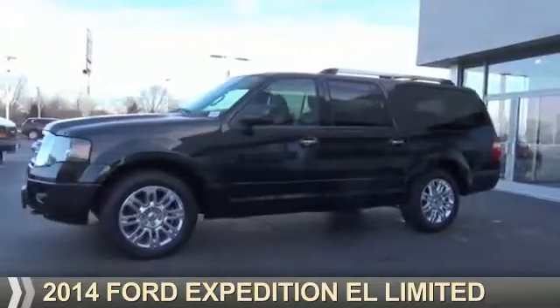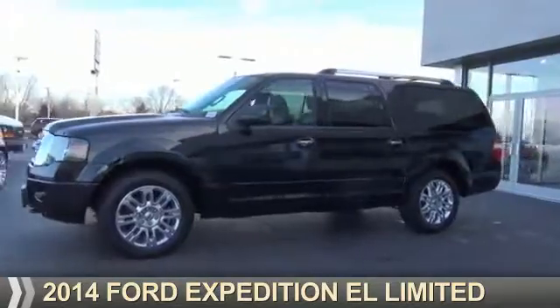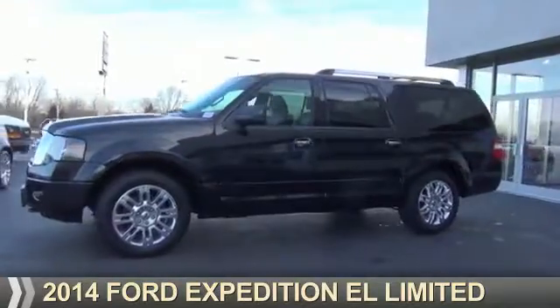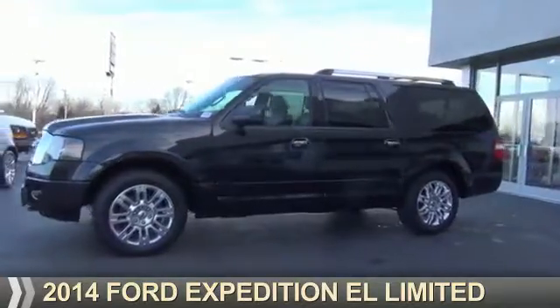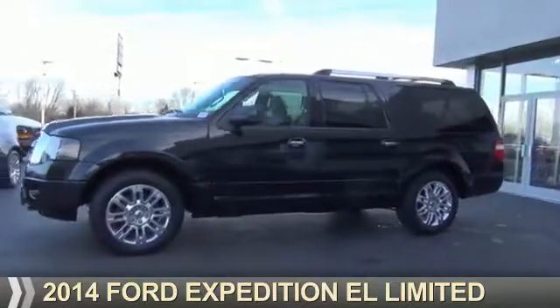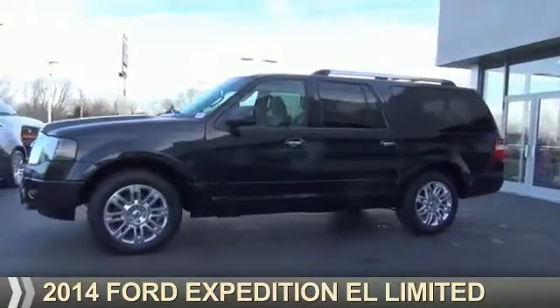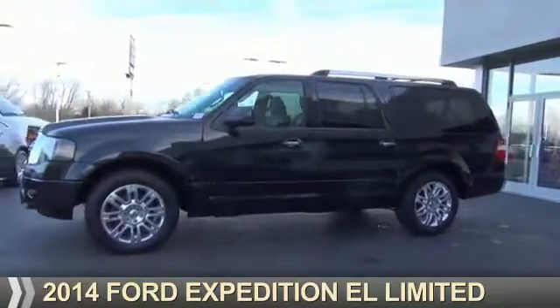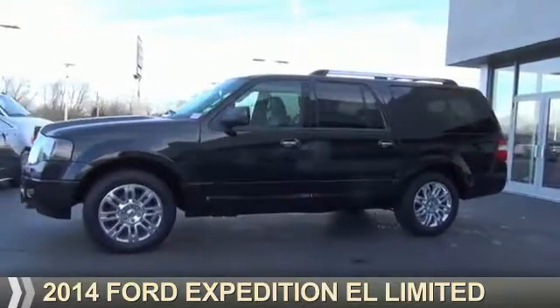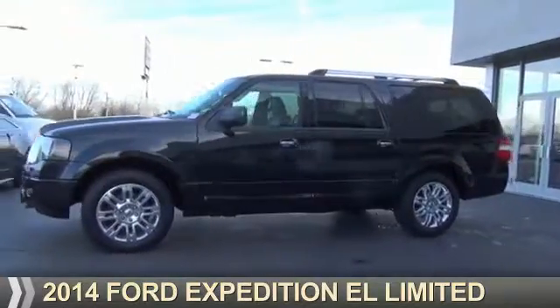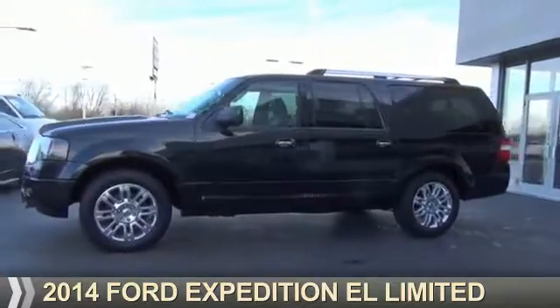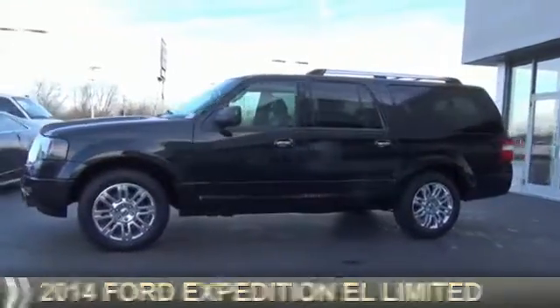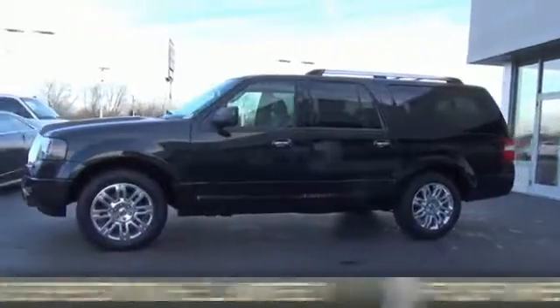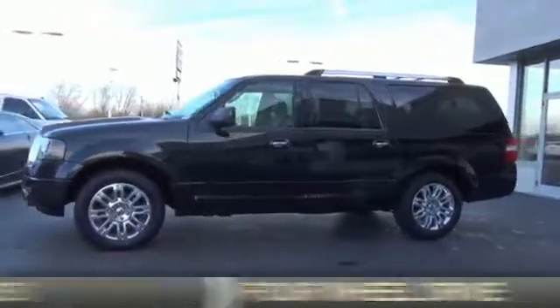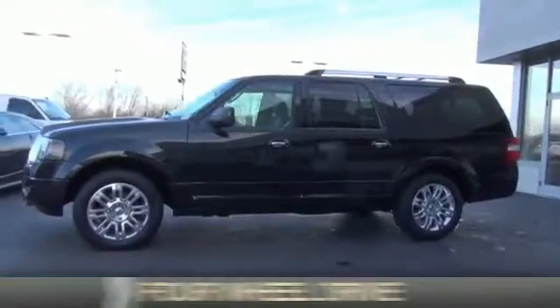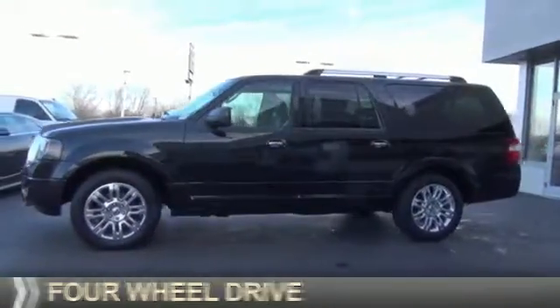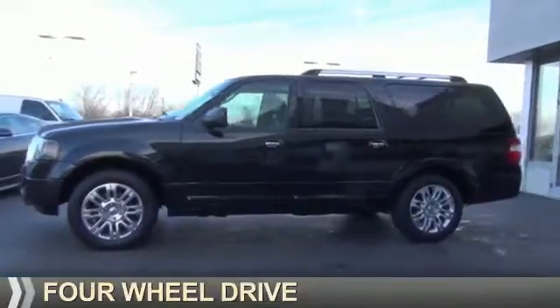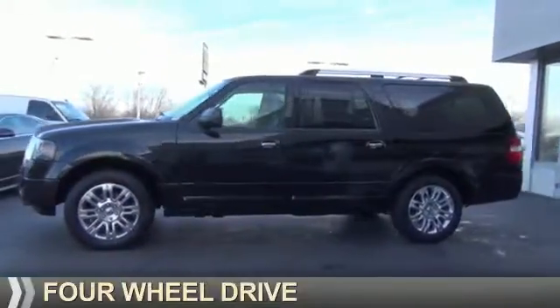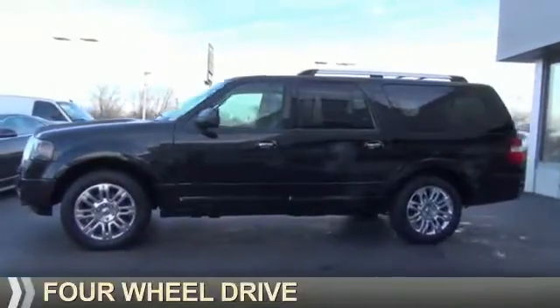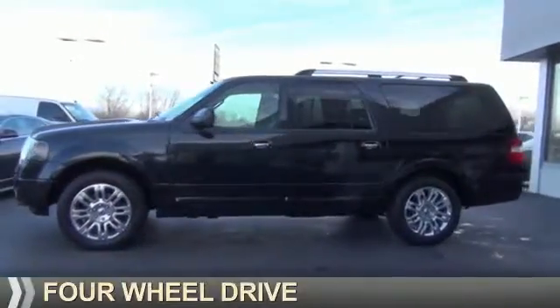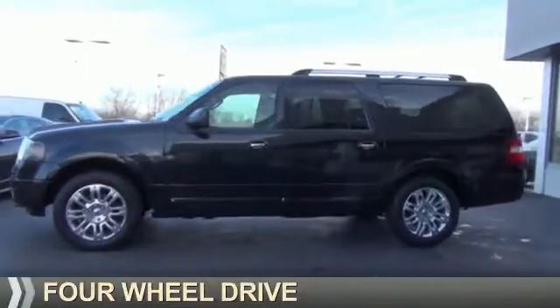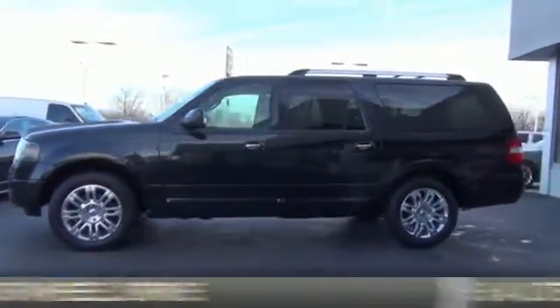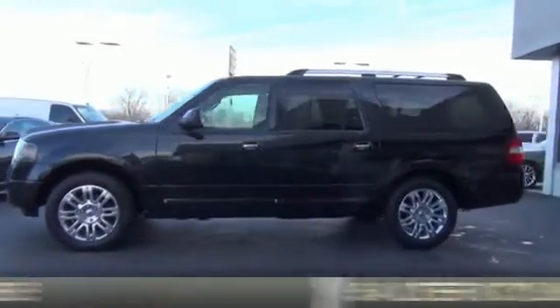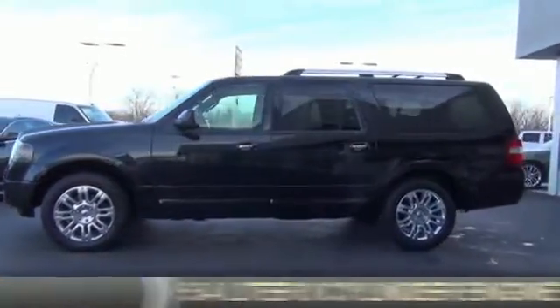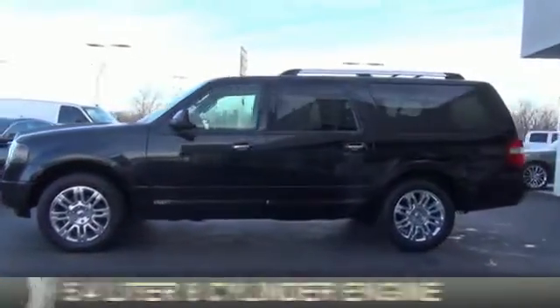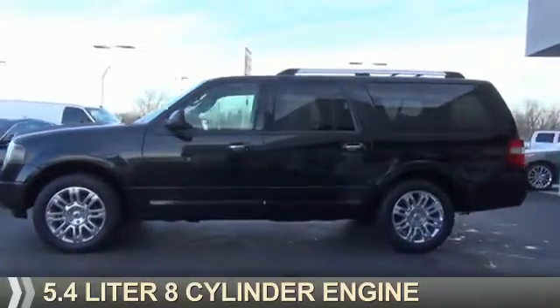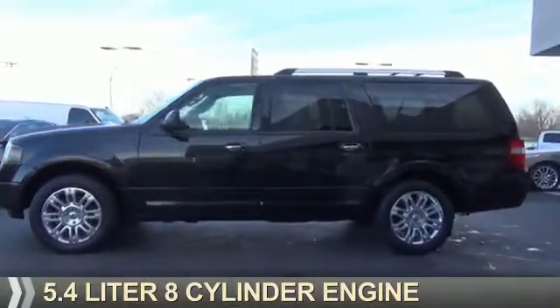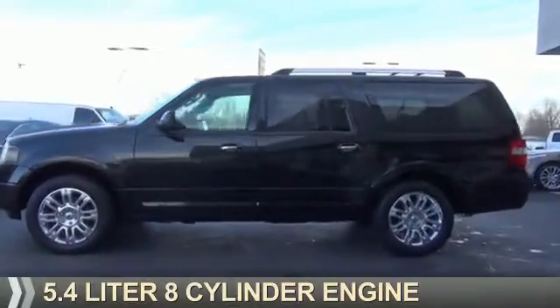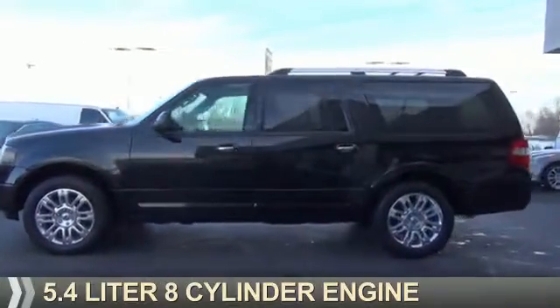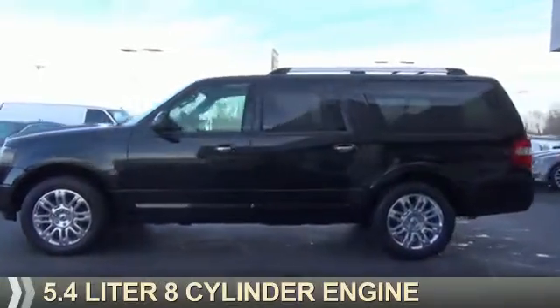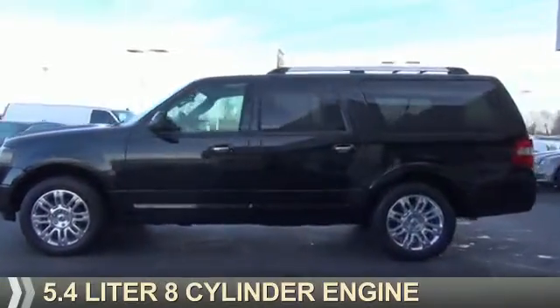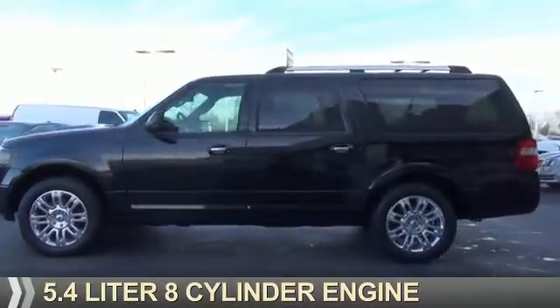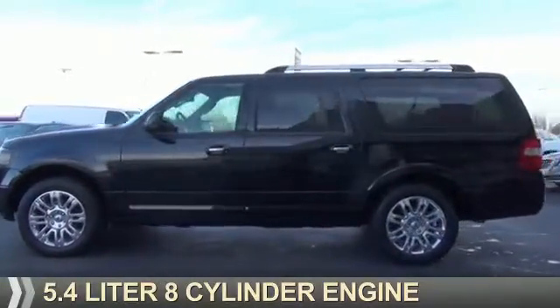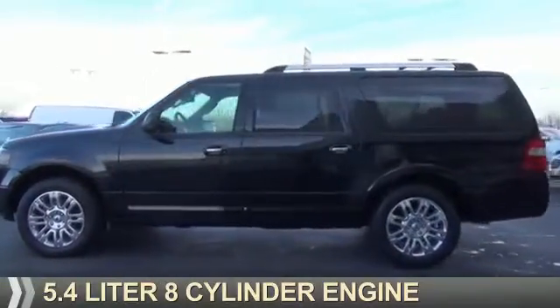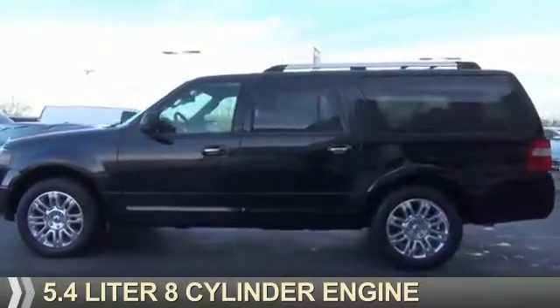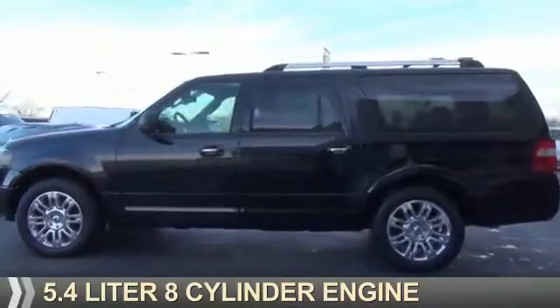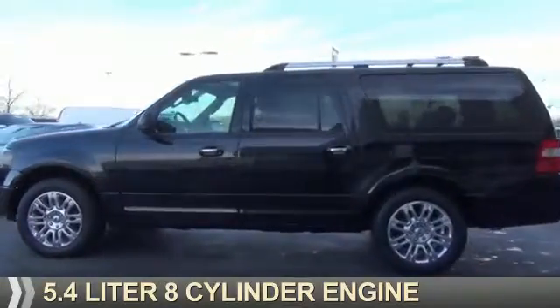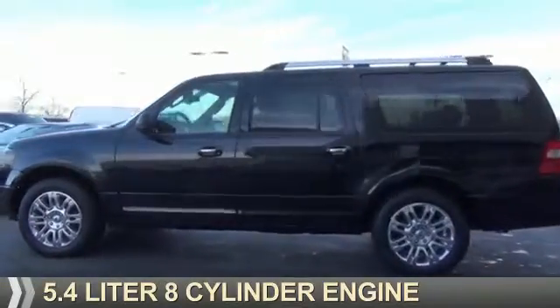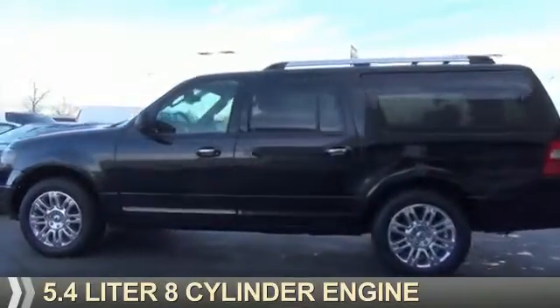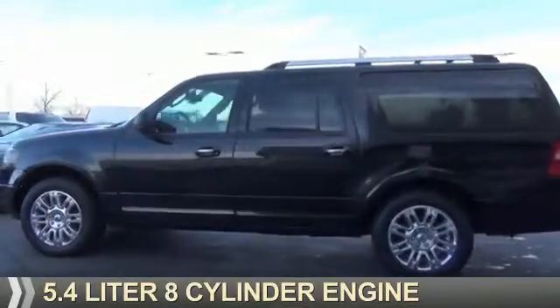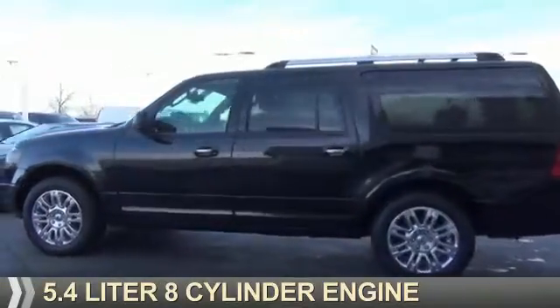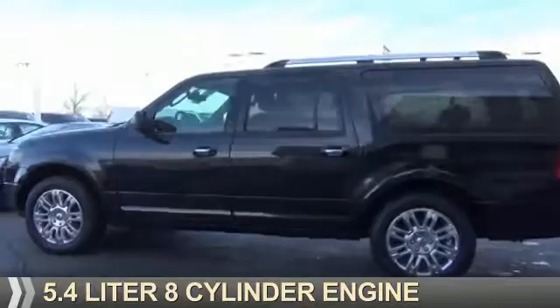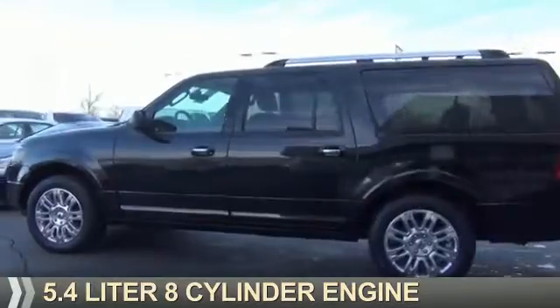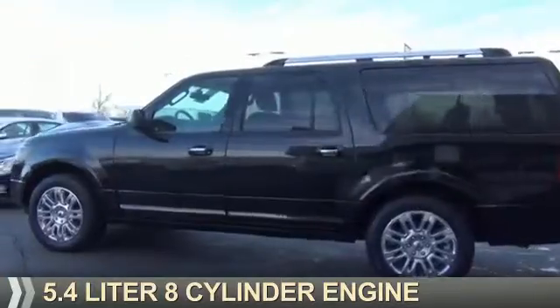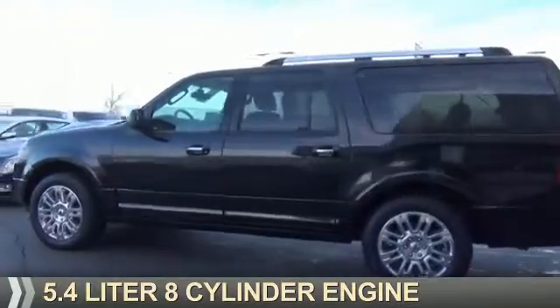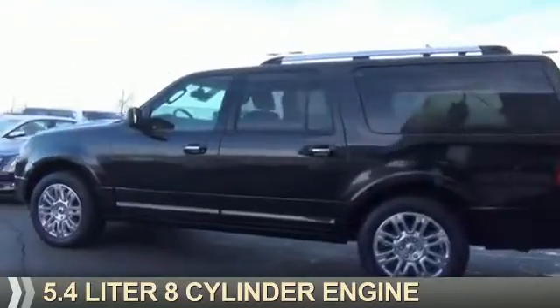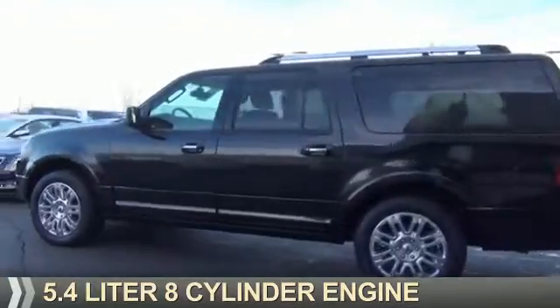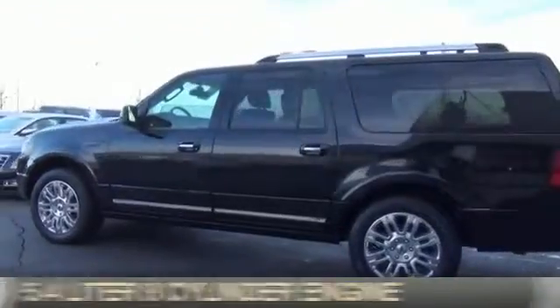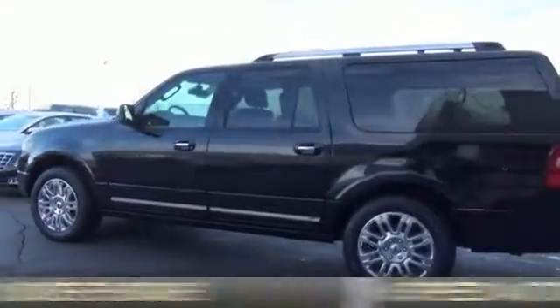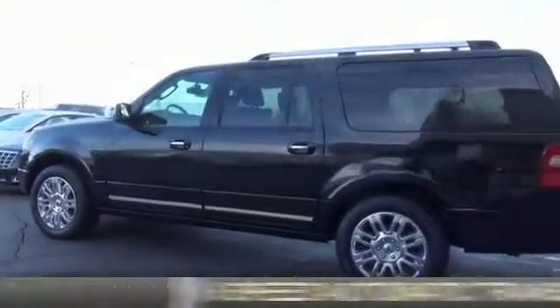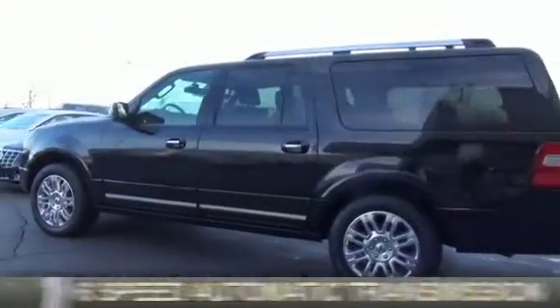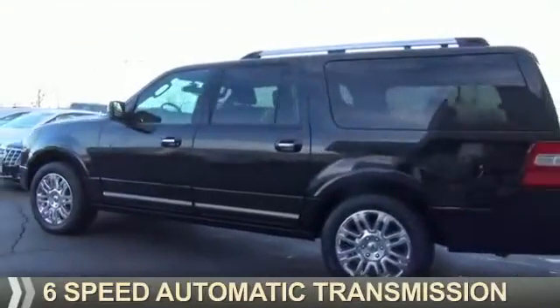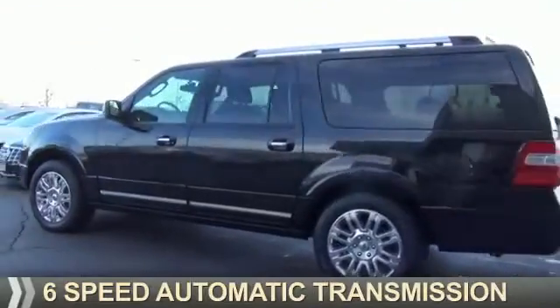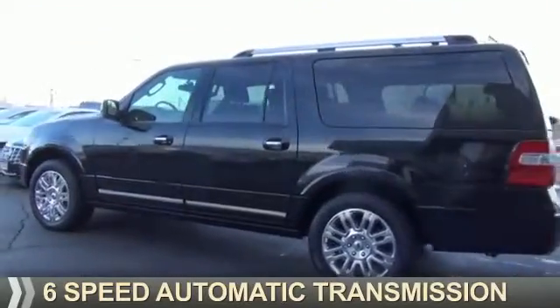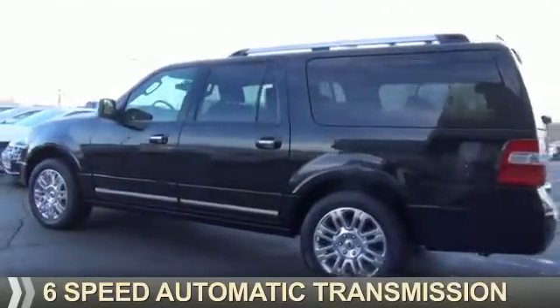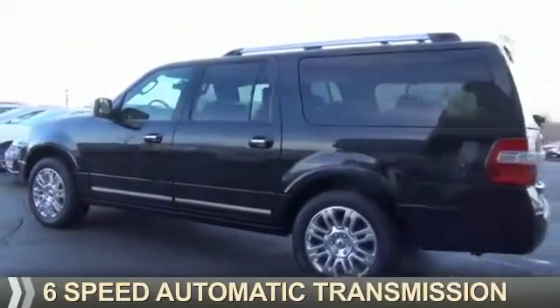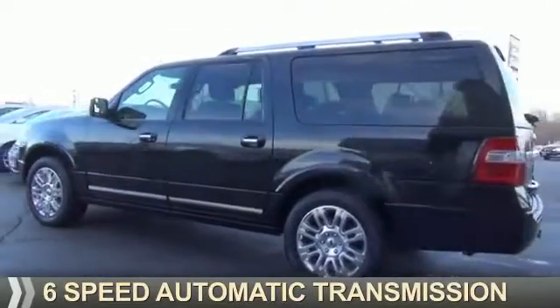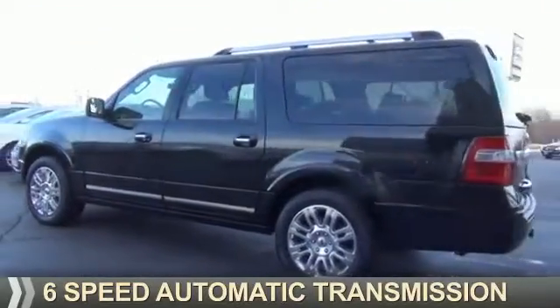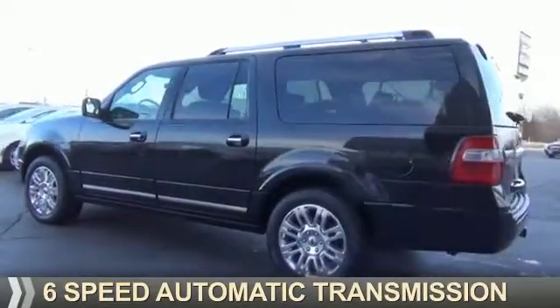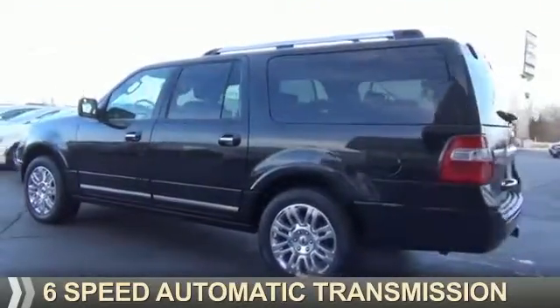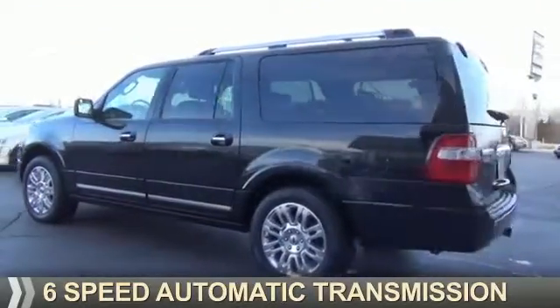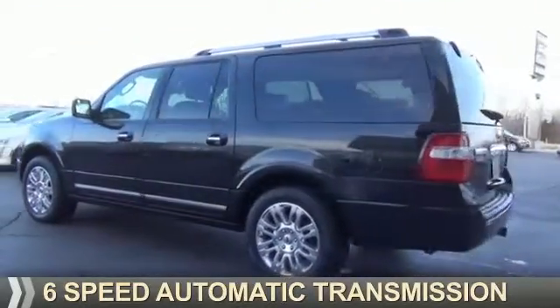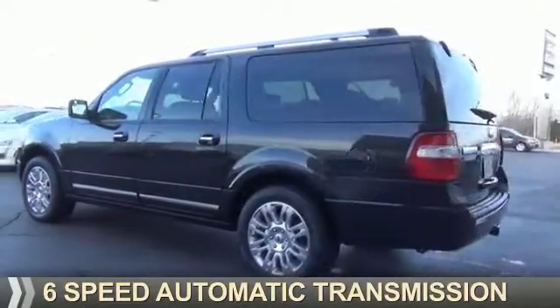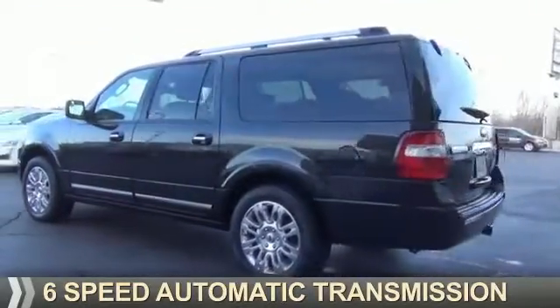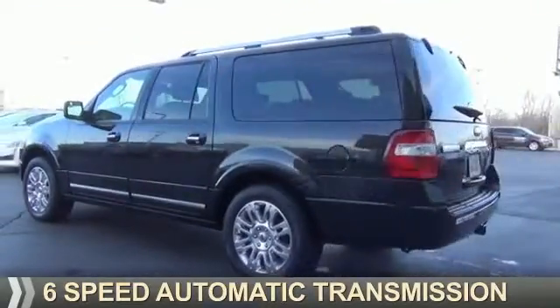It's powered by 4-wheel drive, a 5.4-liter, 8-cylinder engine, and a 6-speed automatic transmission.